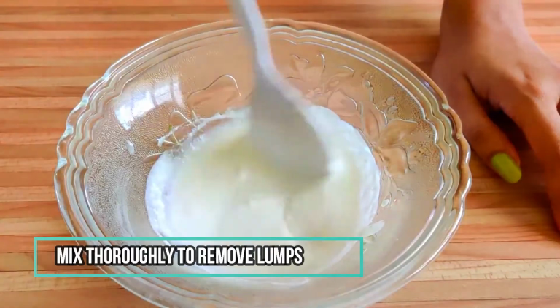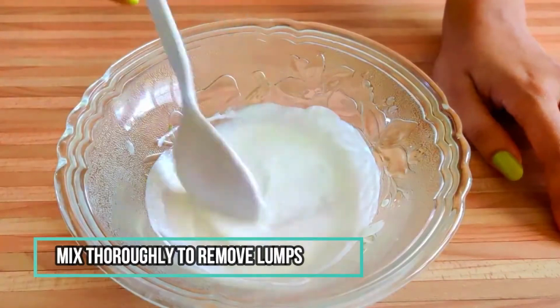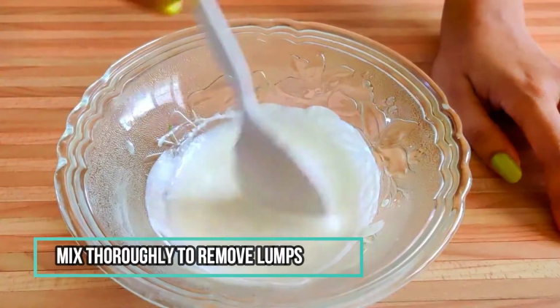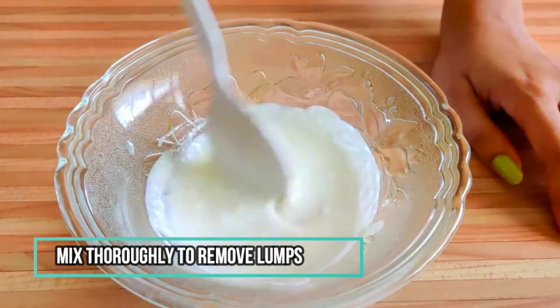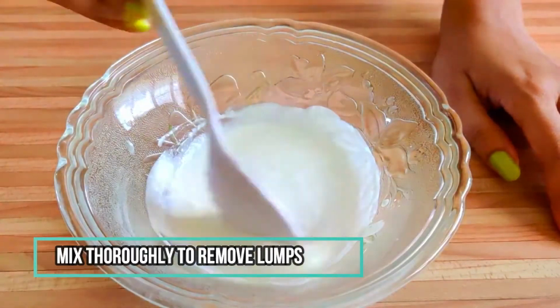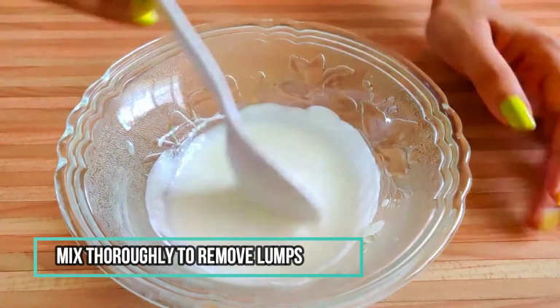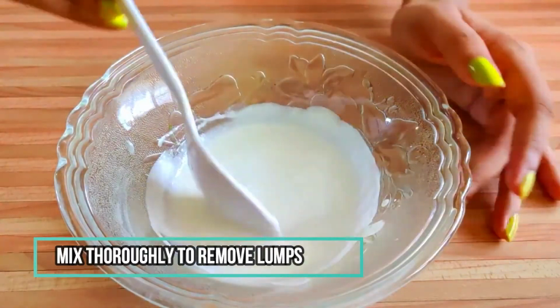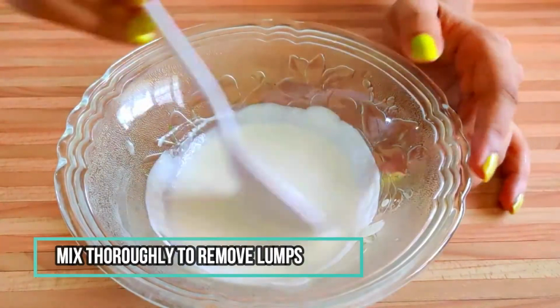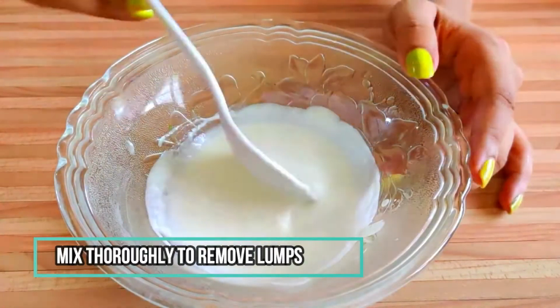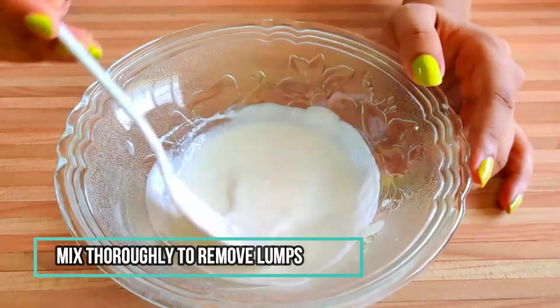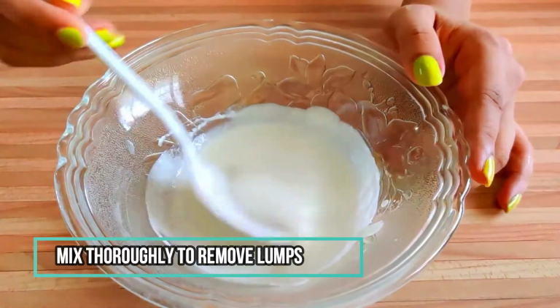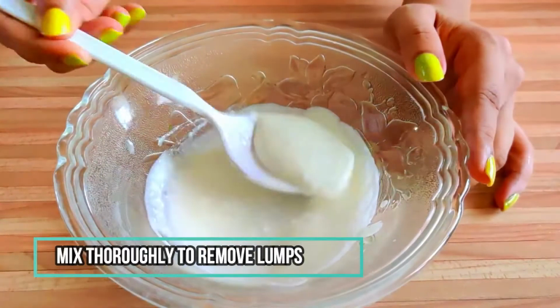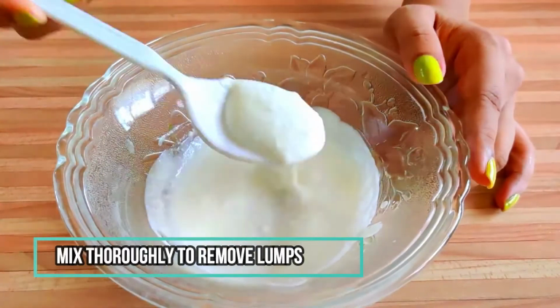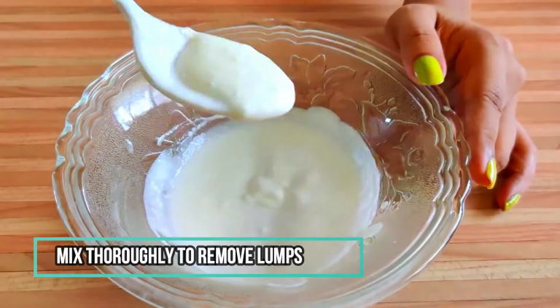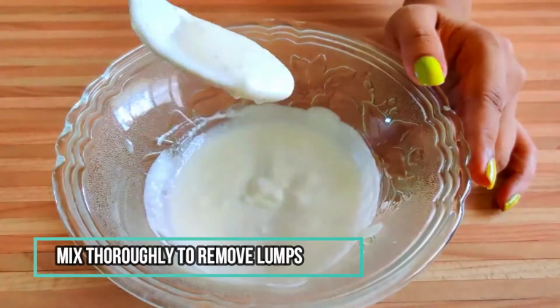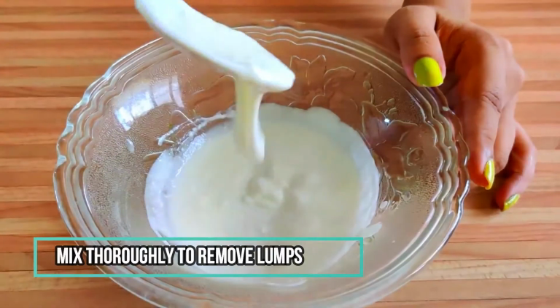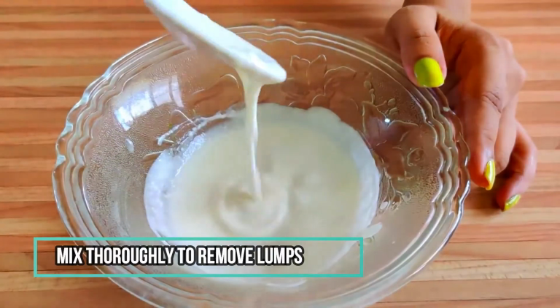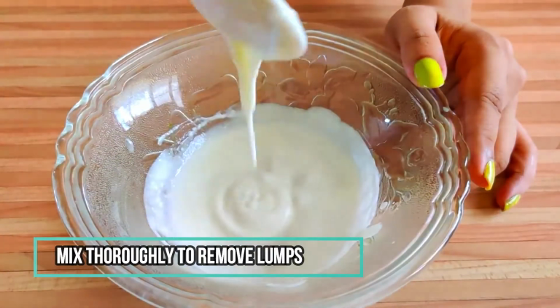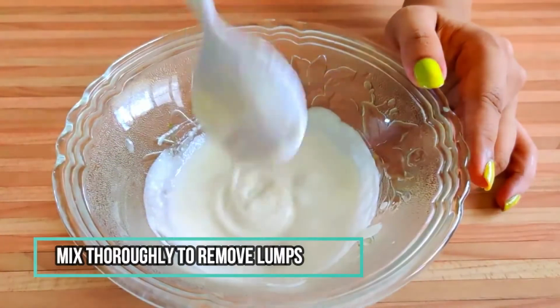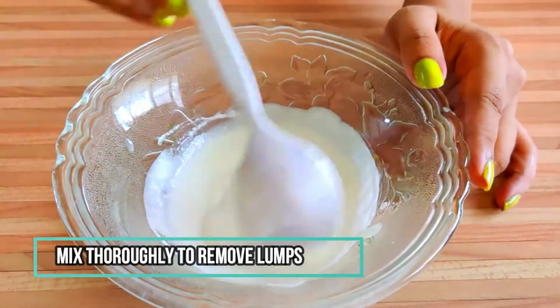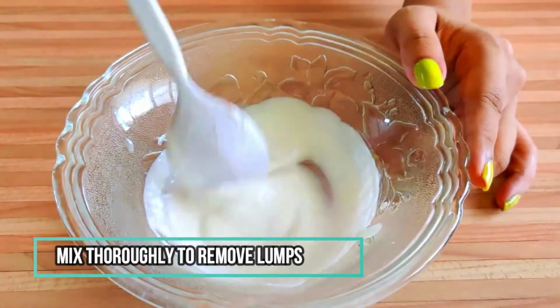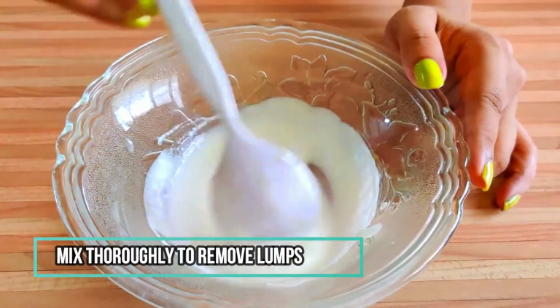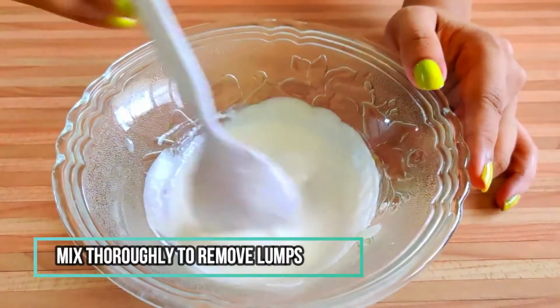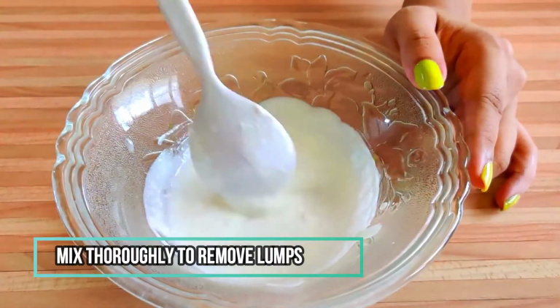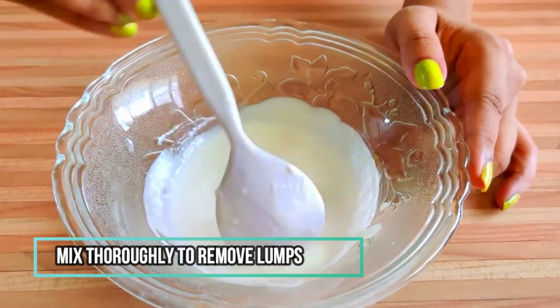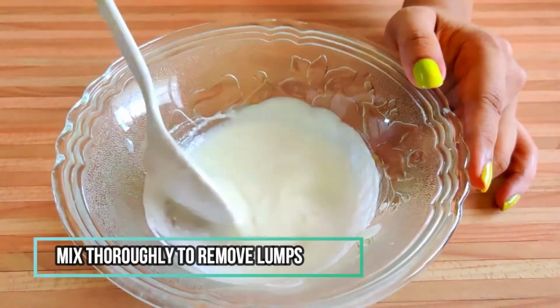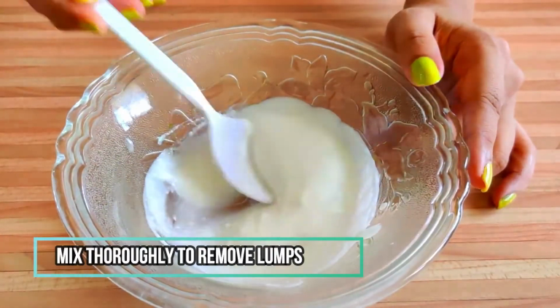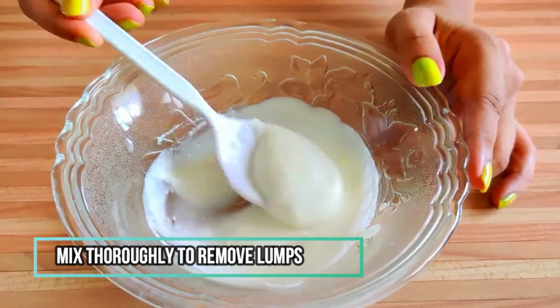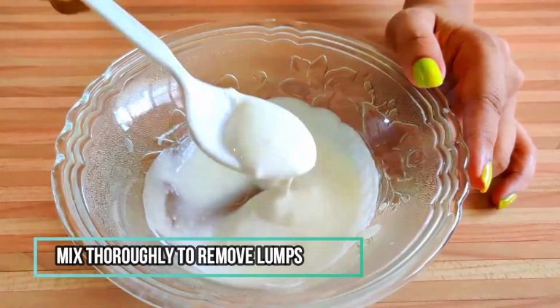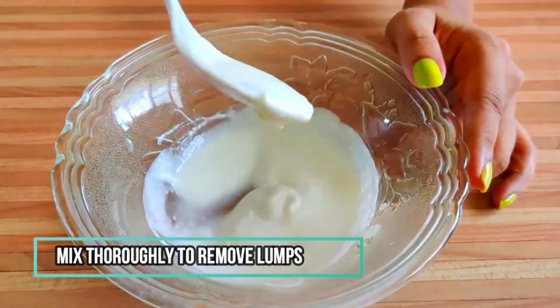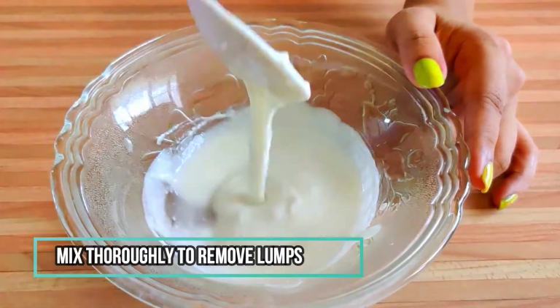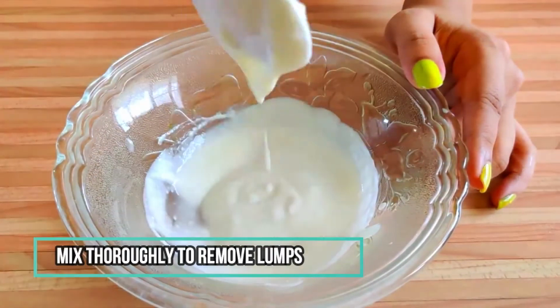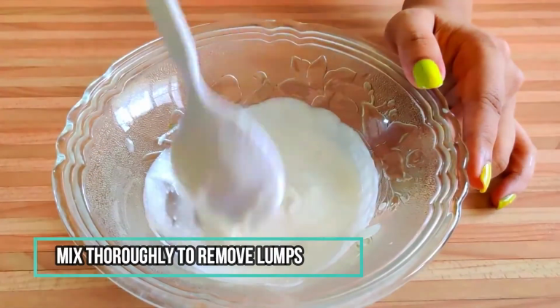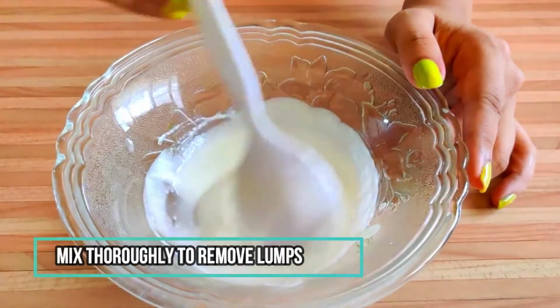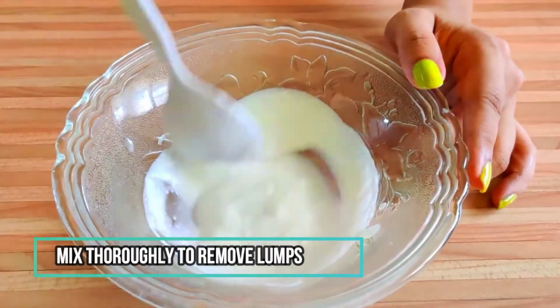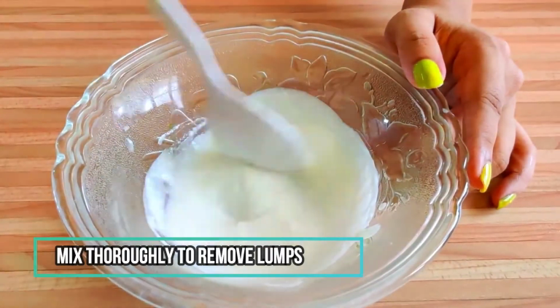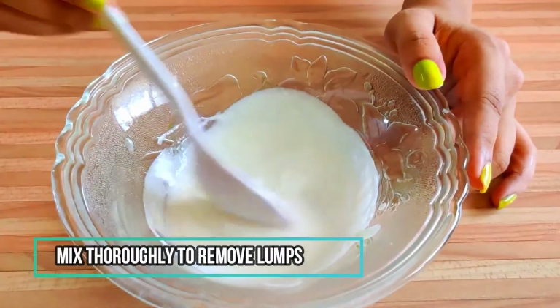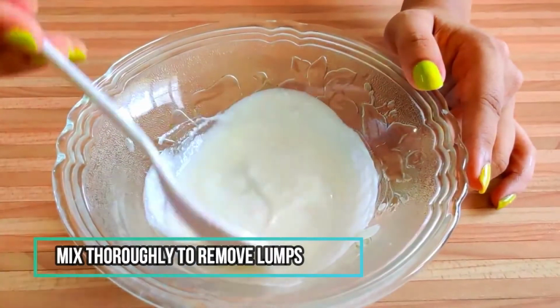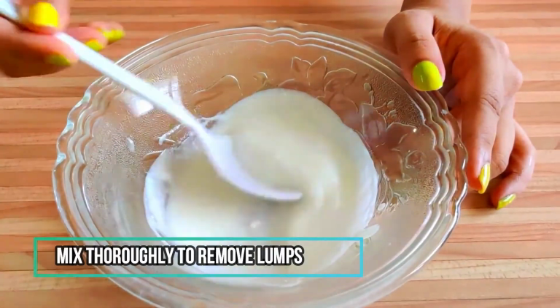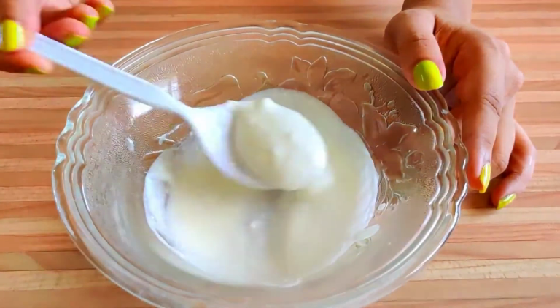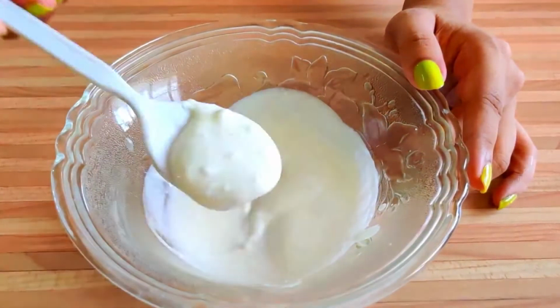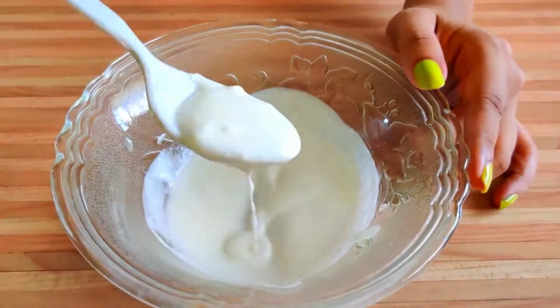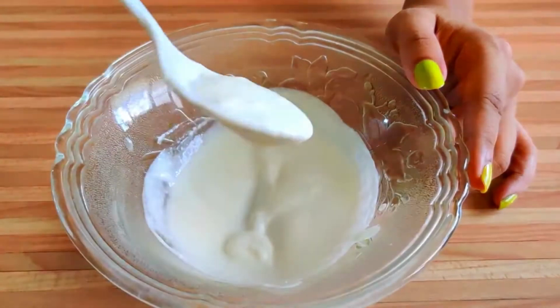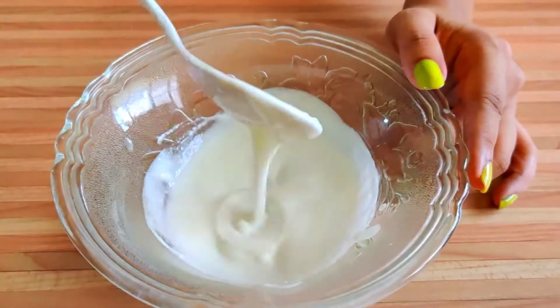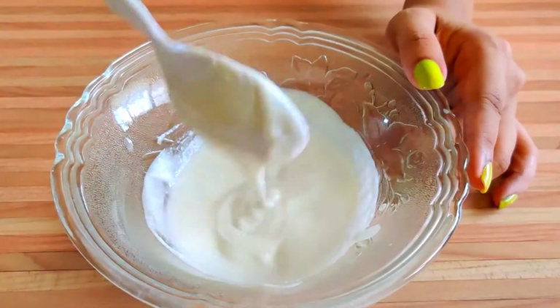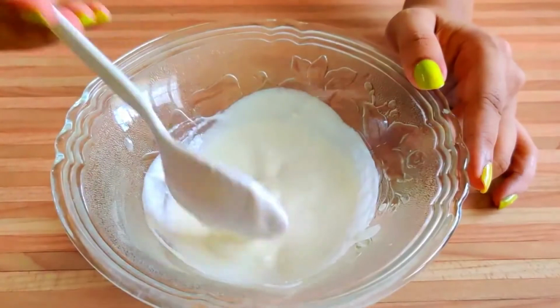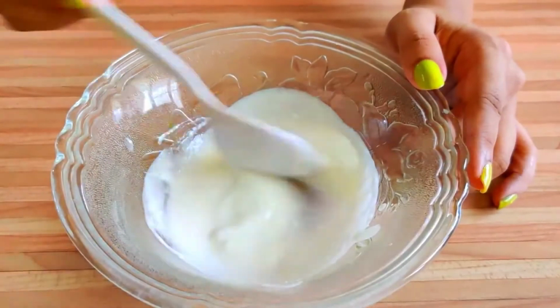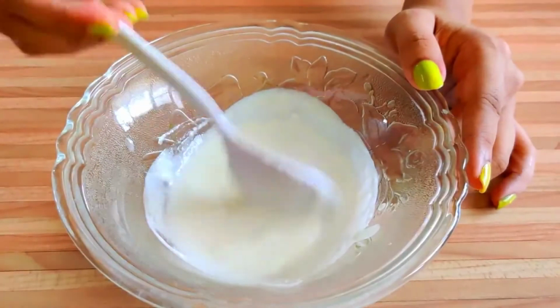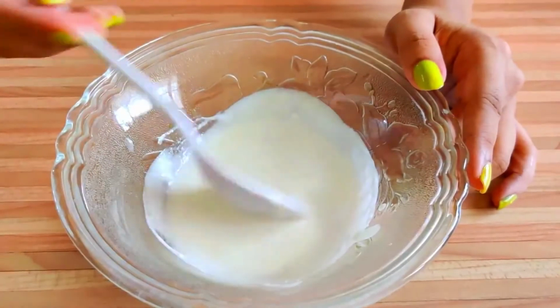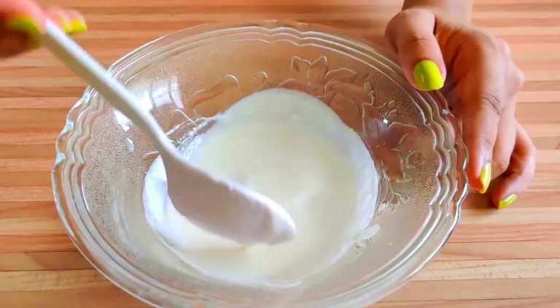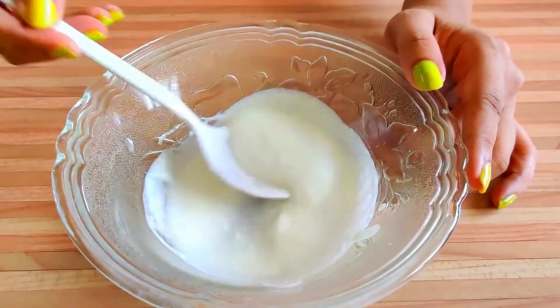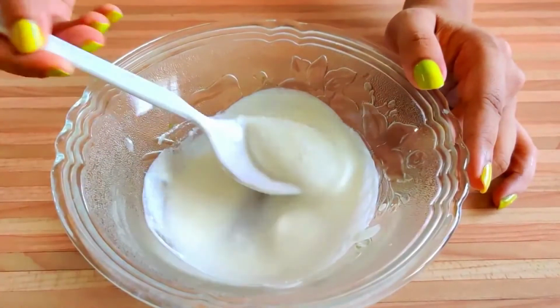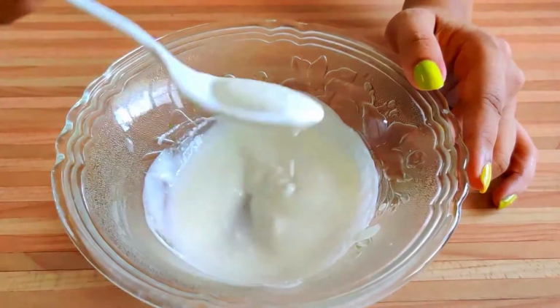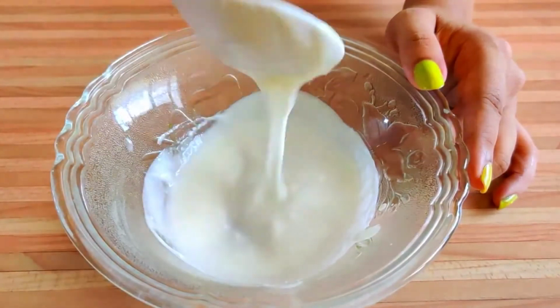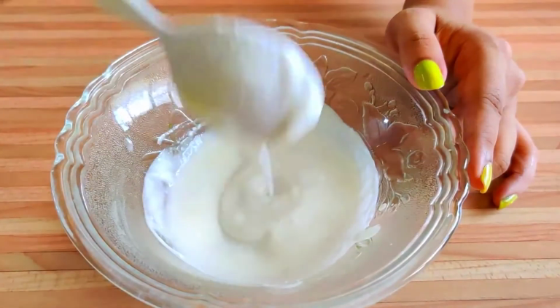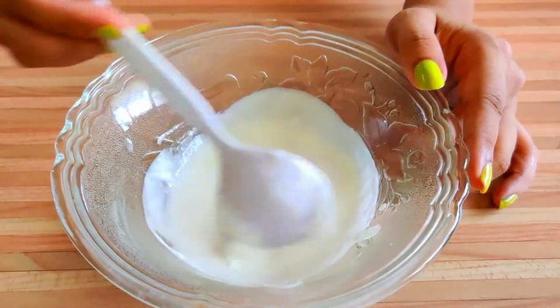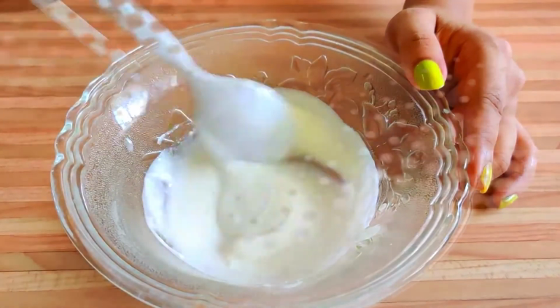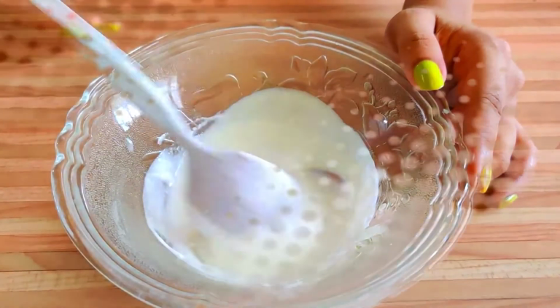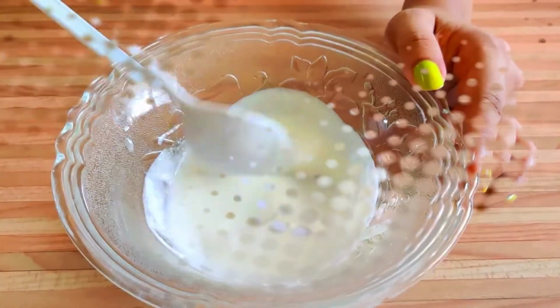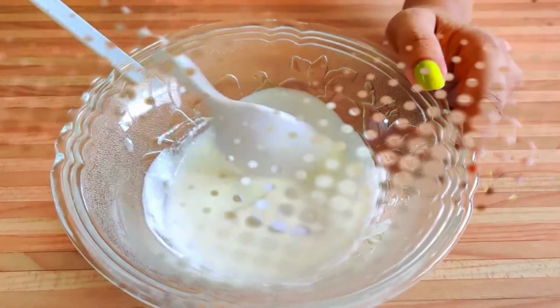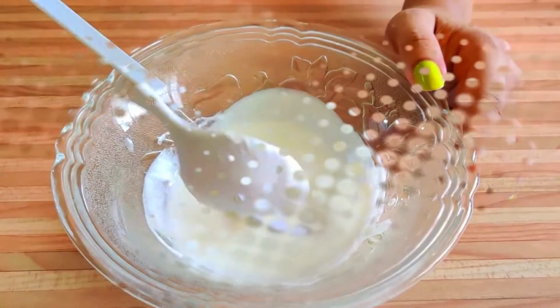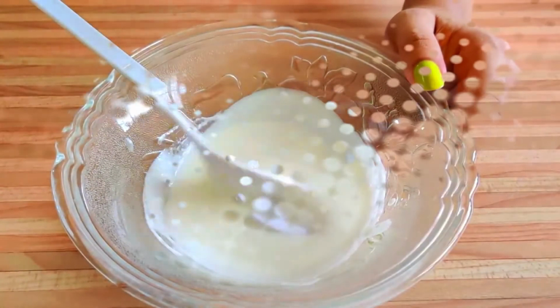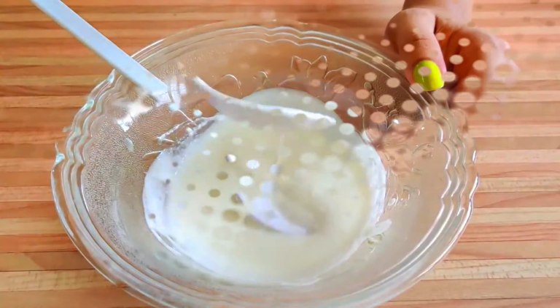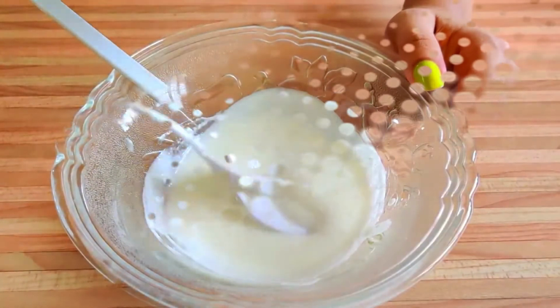You don't want any lumps to form in the mixture, as it might get difficult to rinse it off.